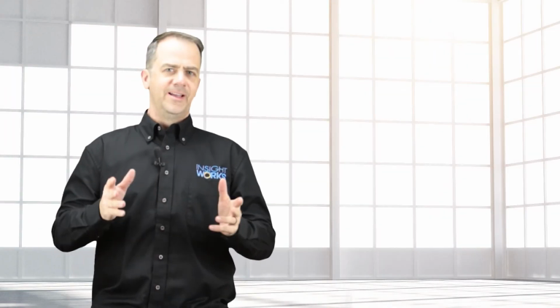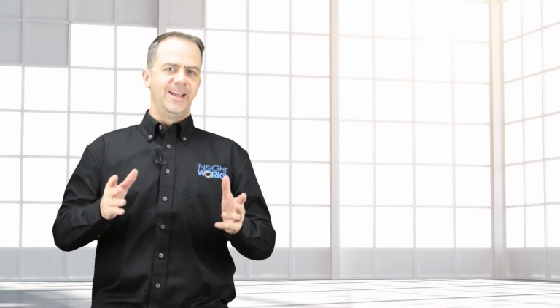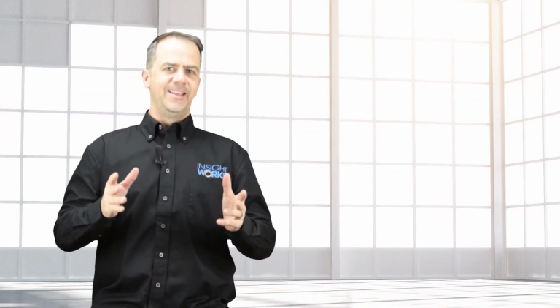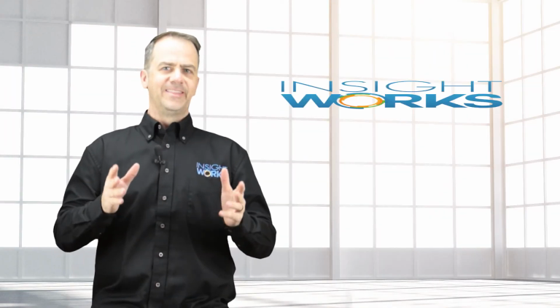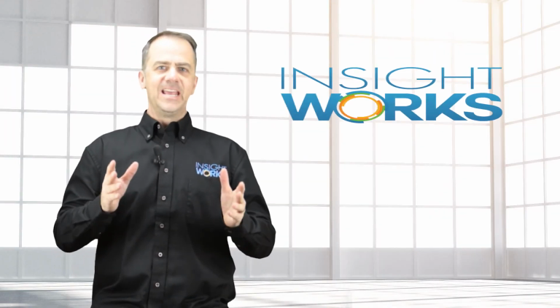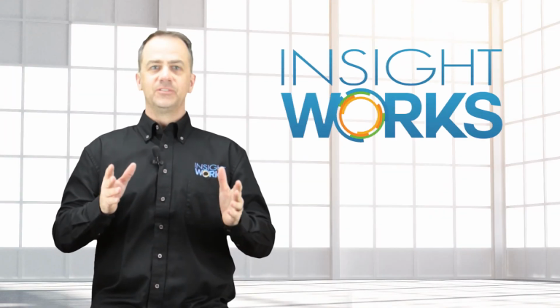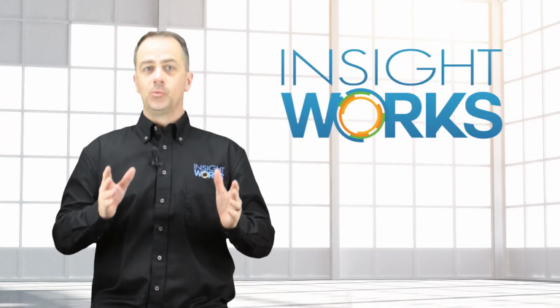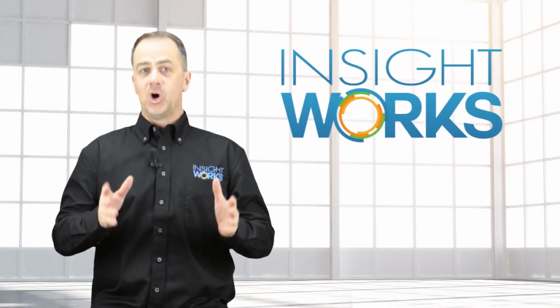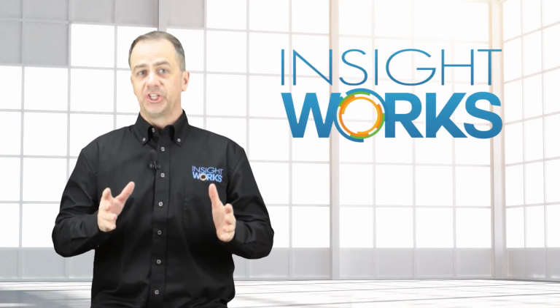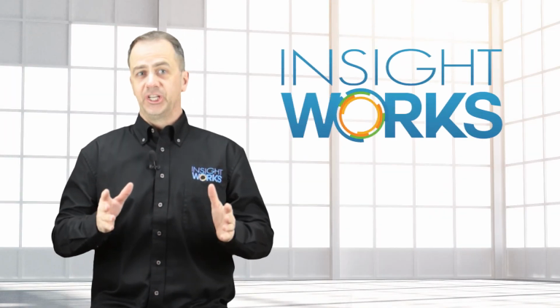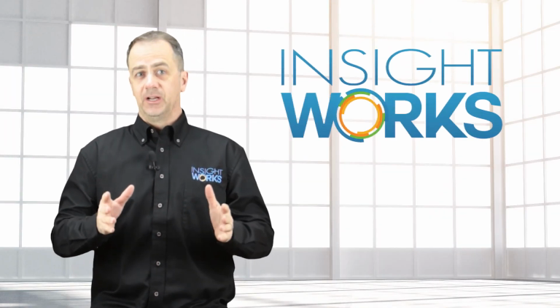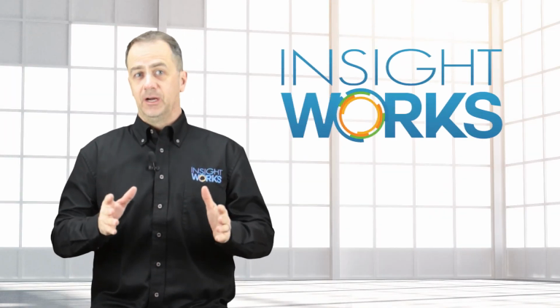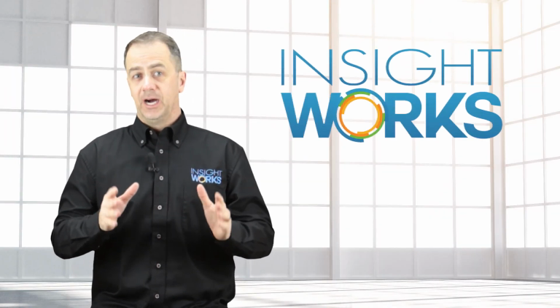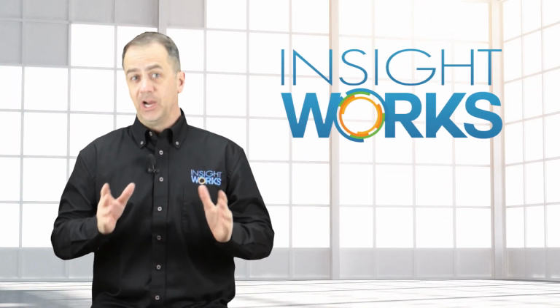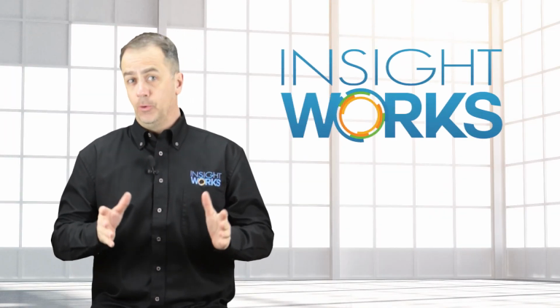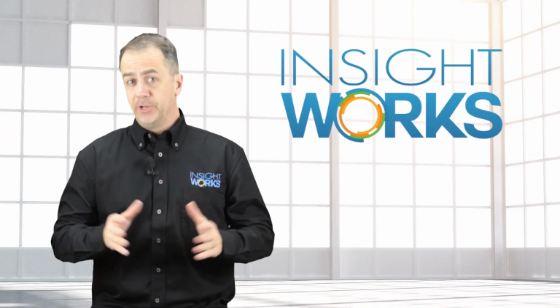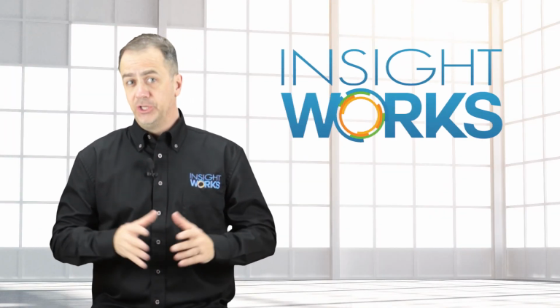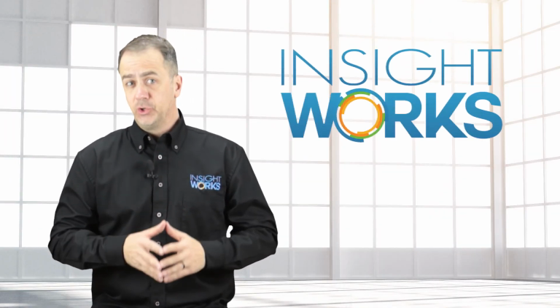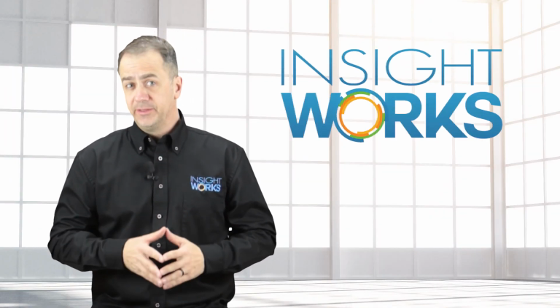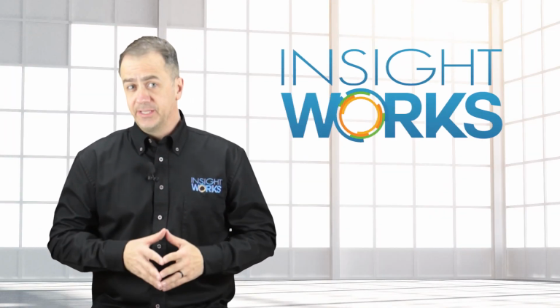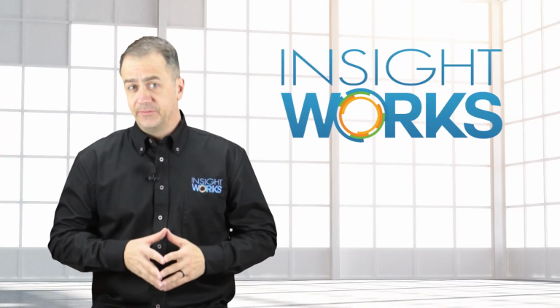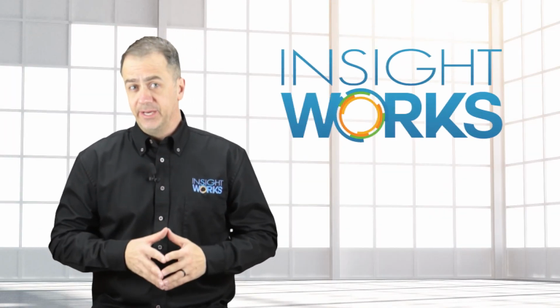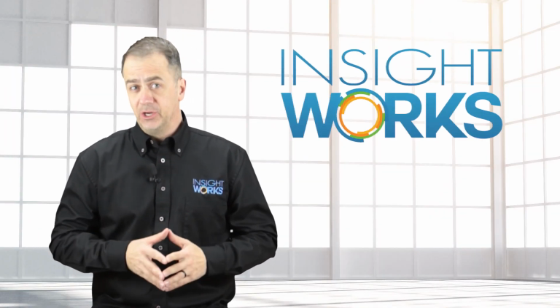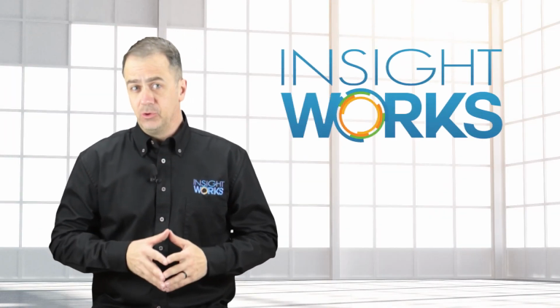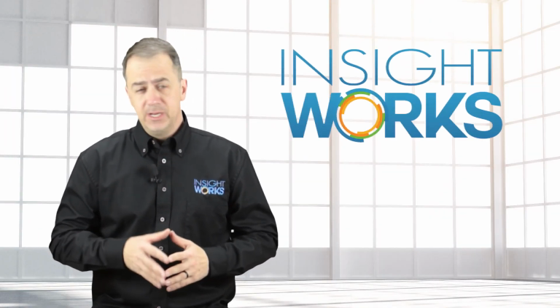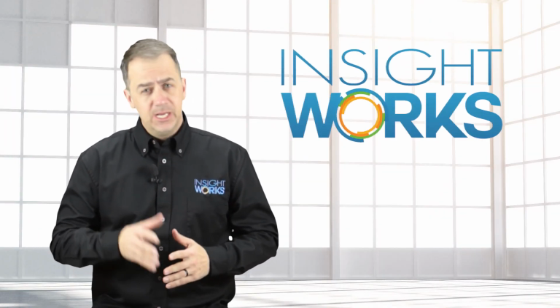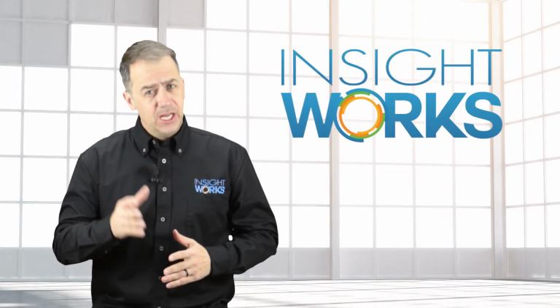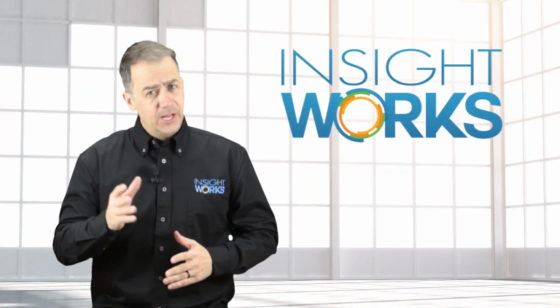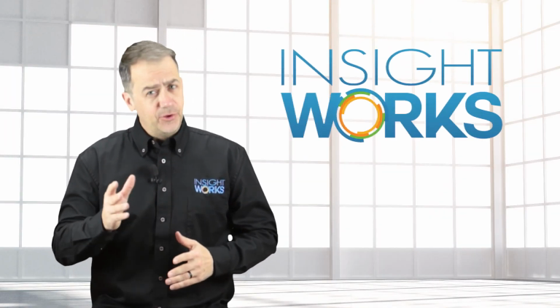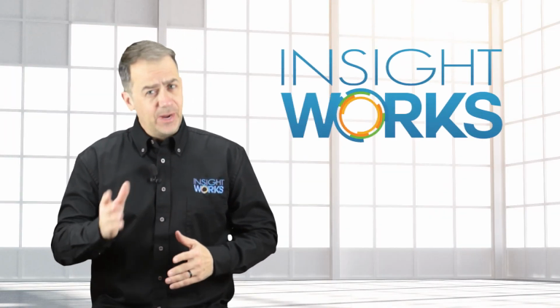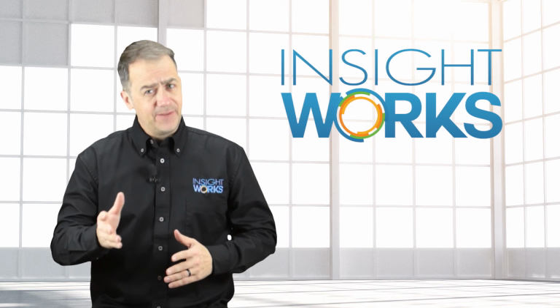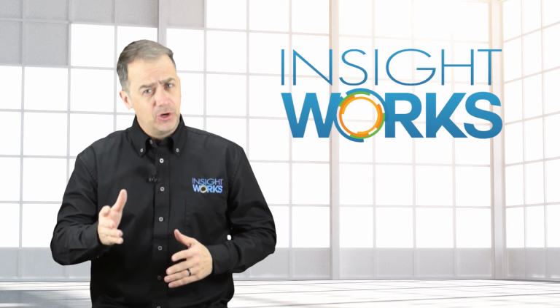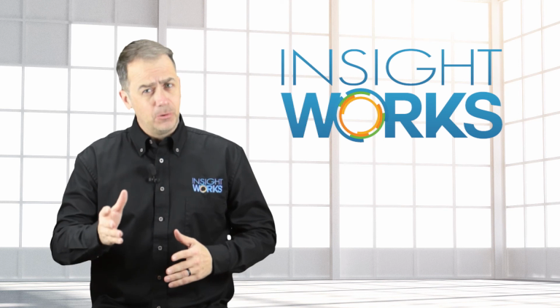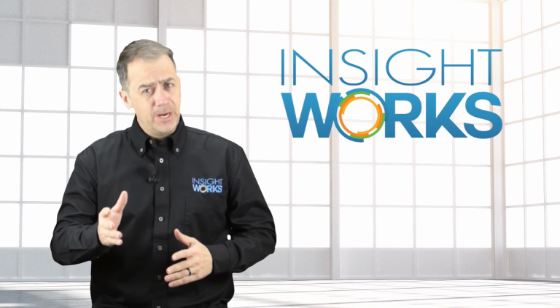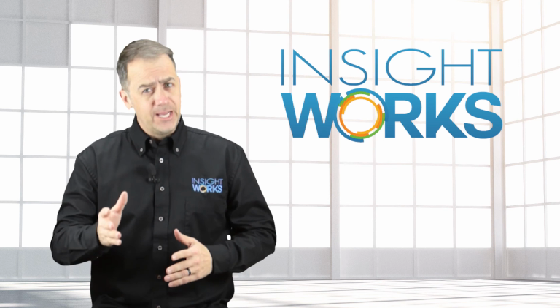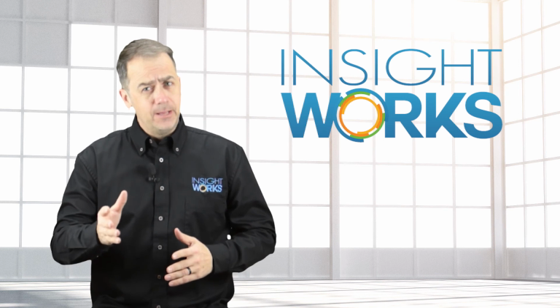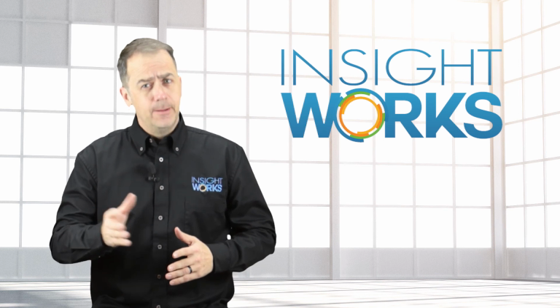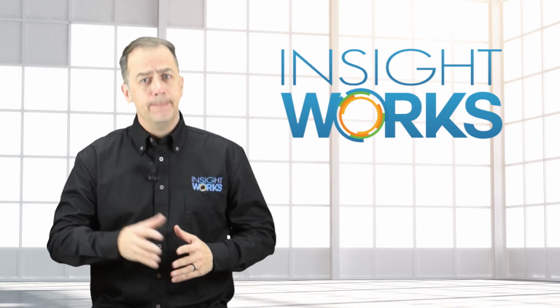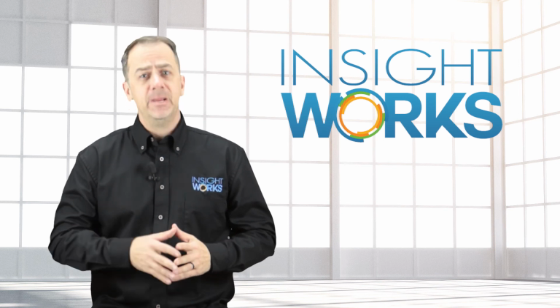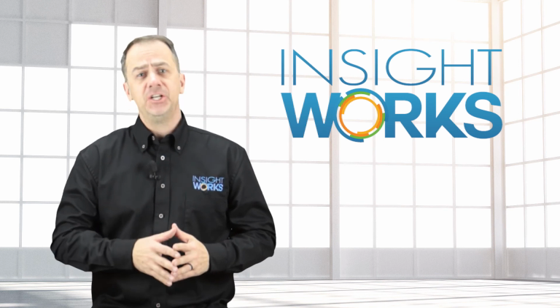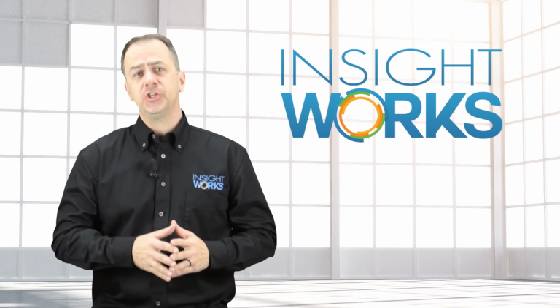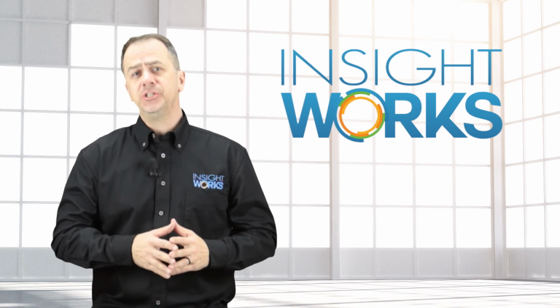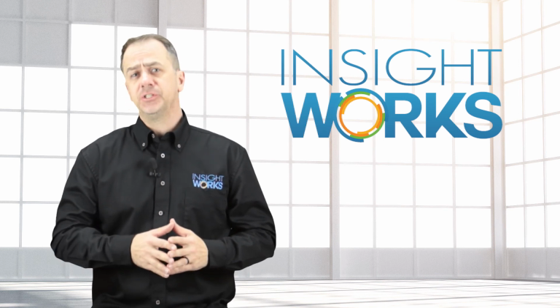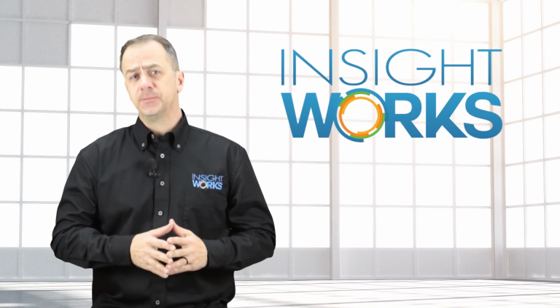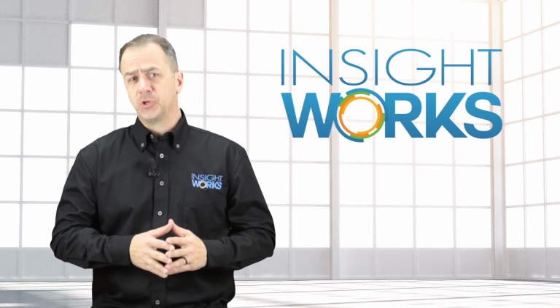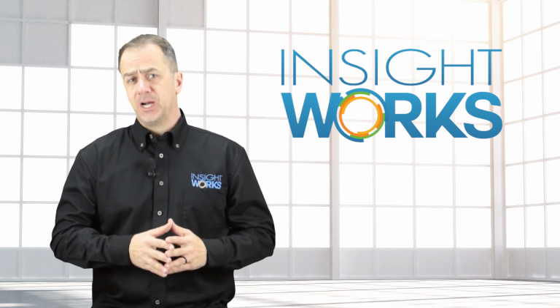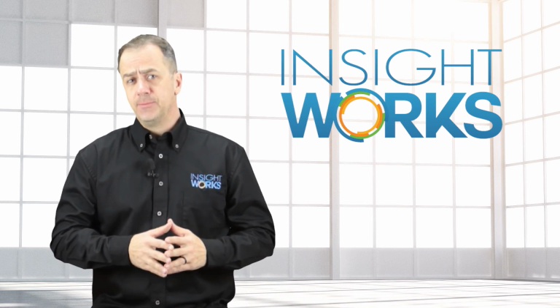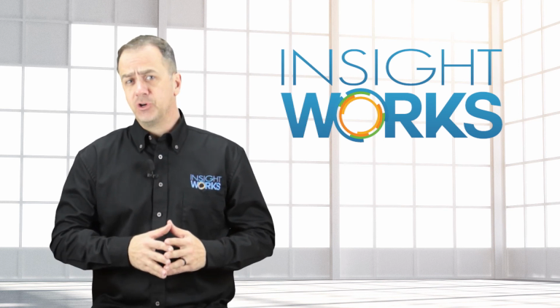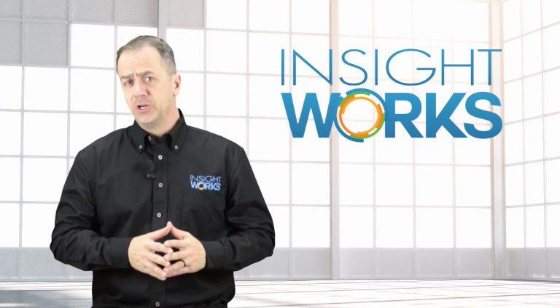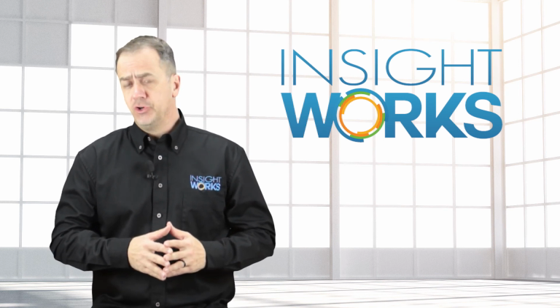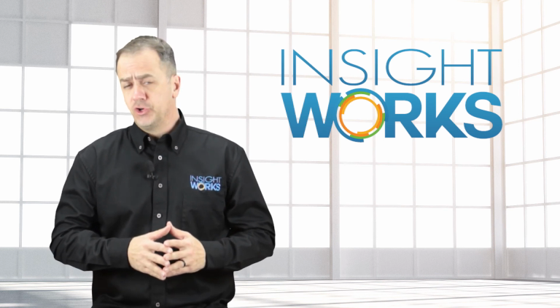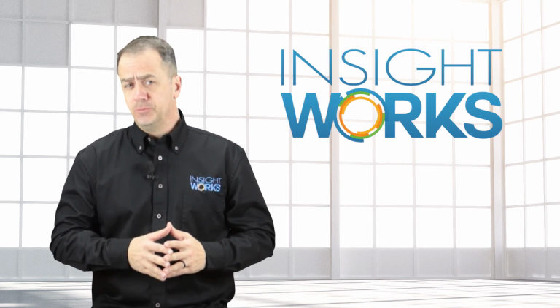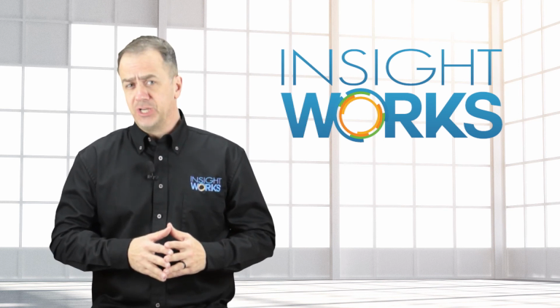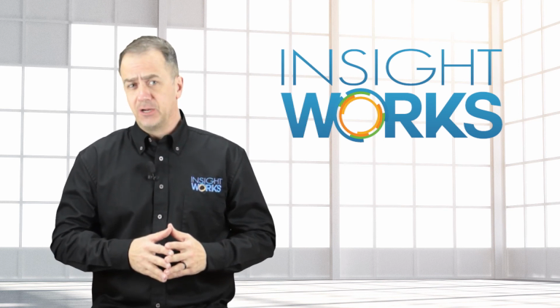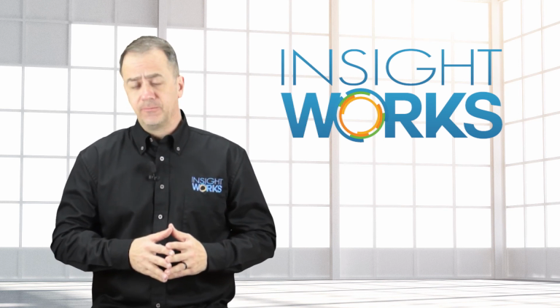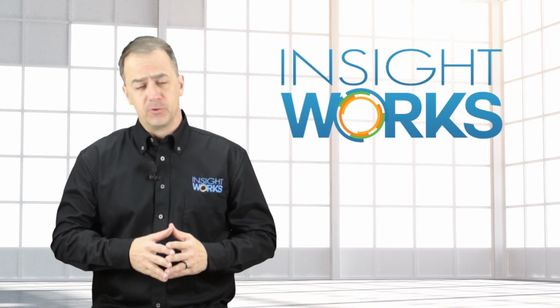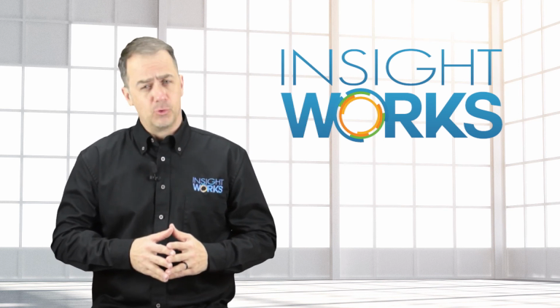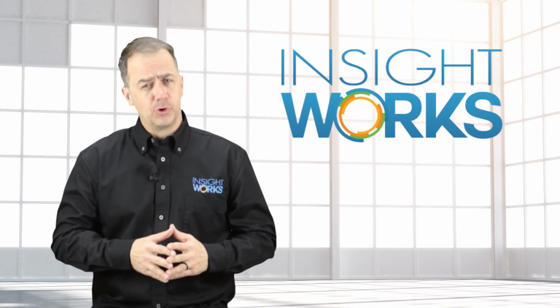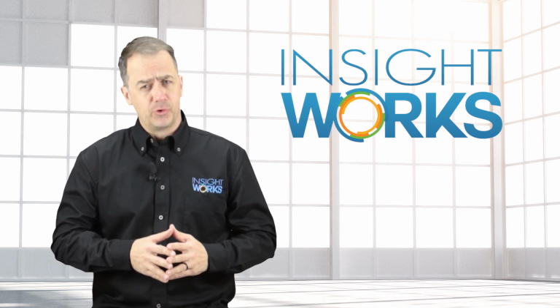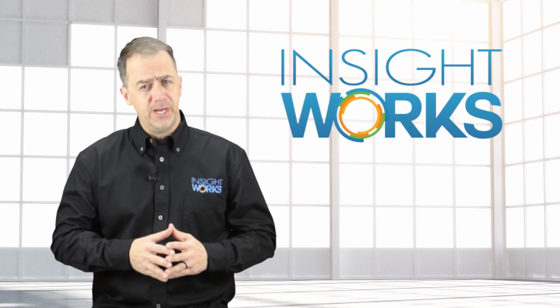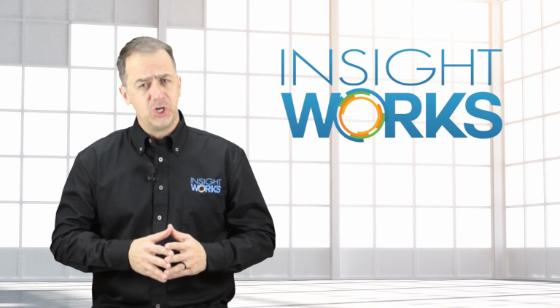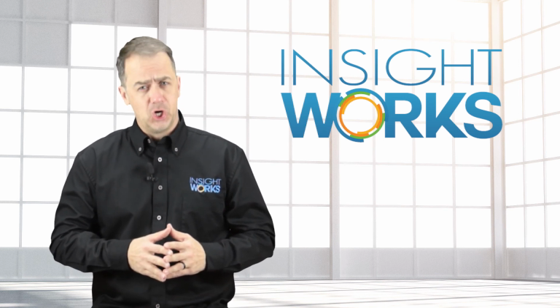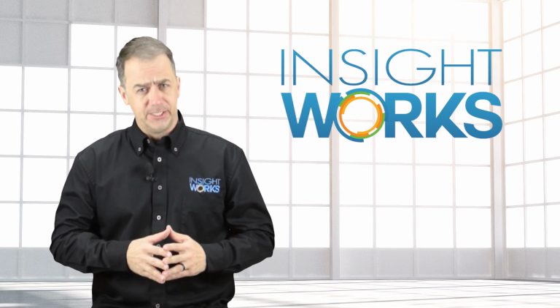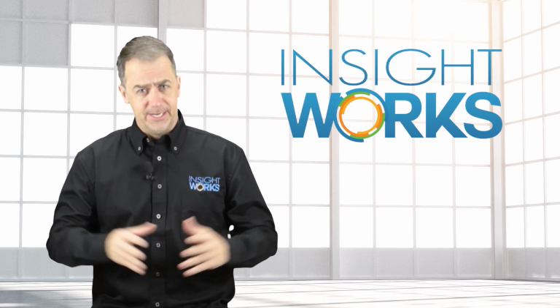Thanks for watching! I hope you enjoyed this video. If you haven't already, make sure you subscribe to our YouTube channel for more great content!